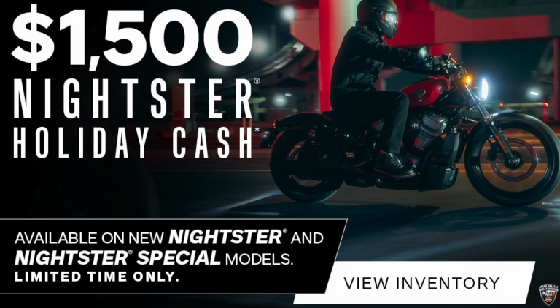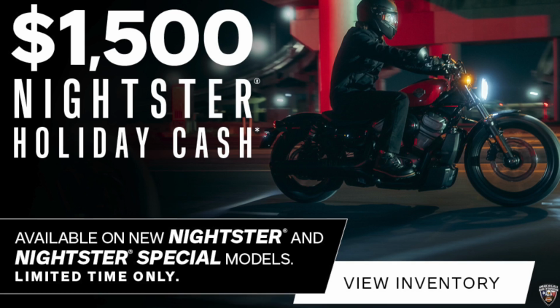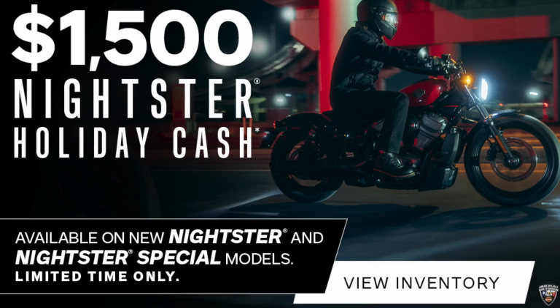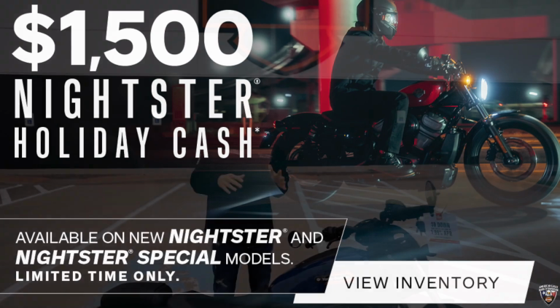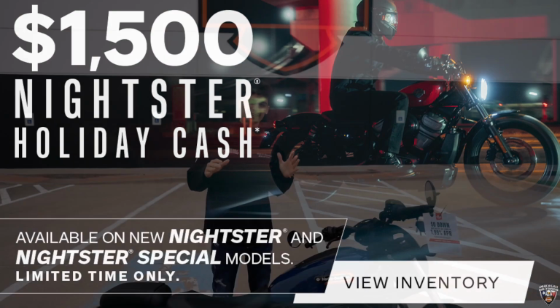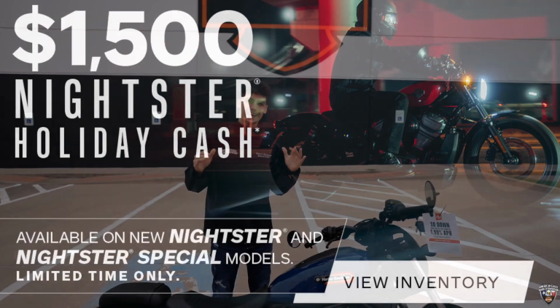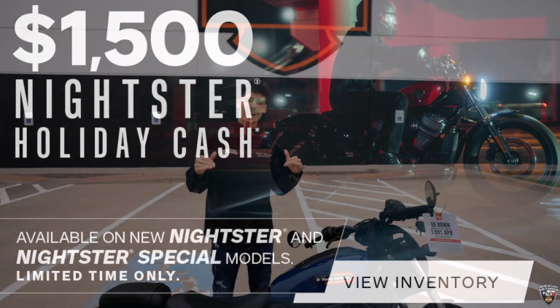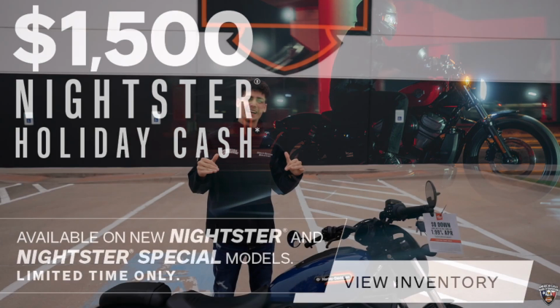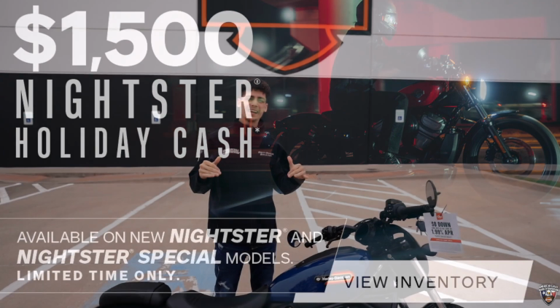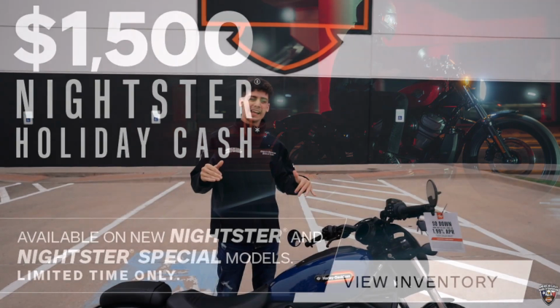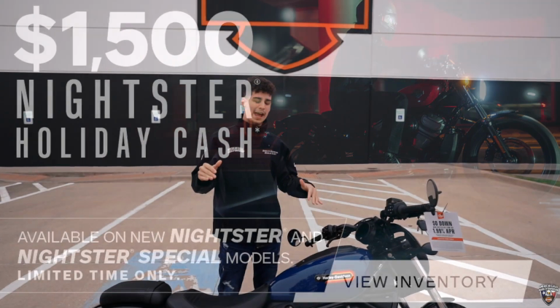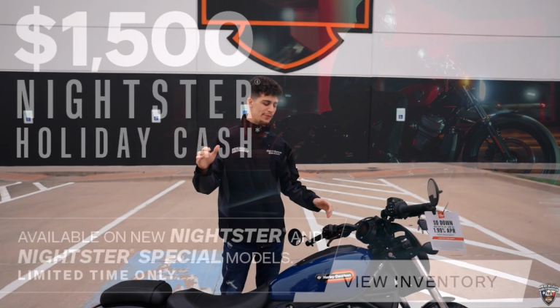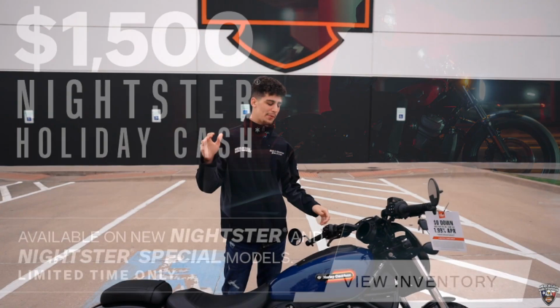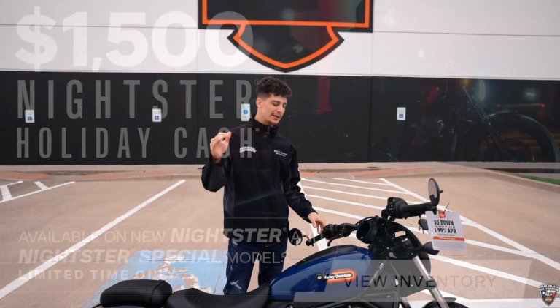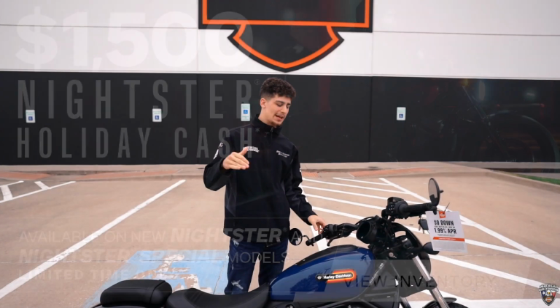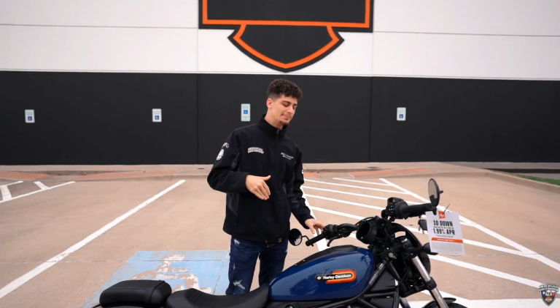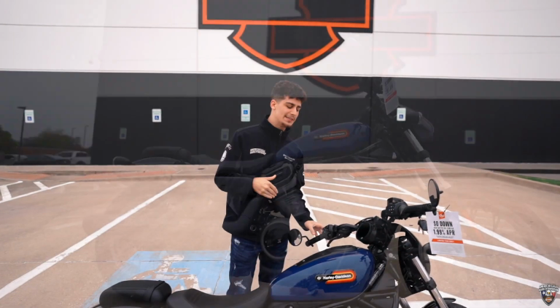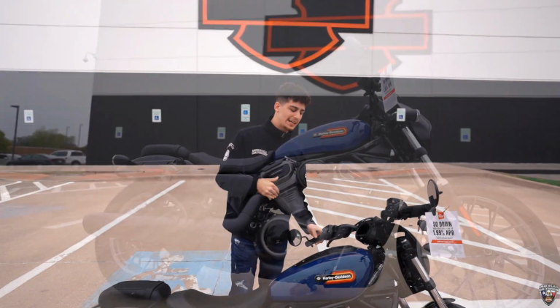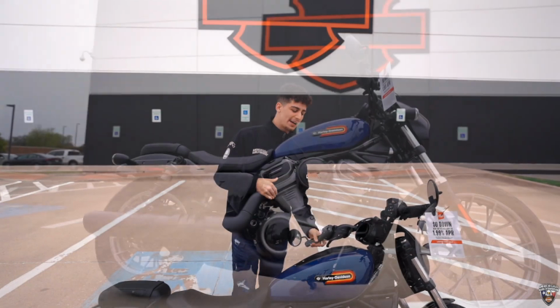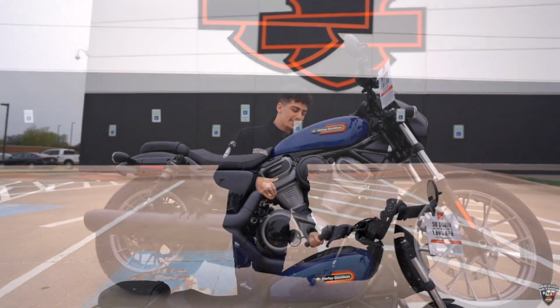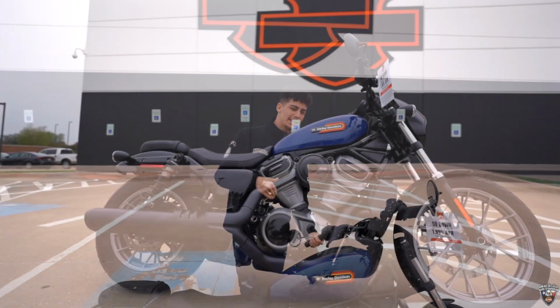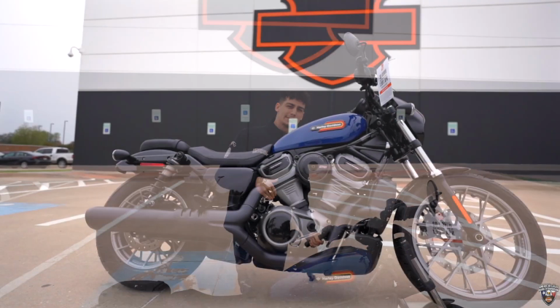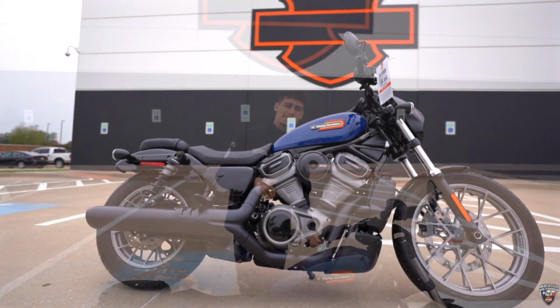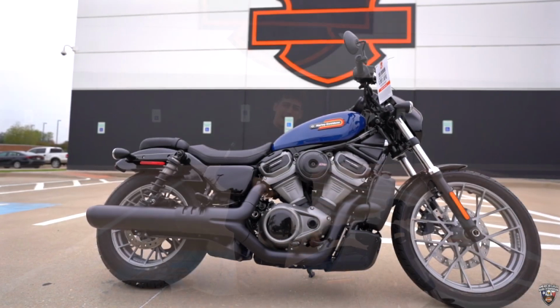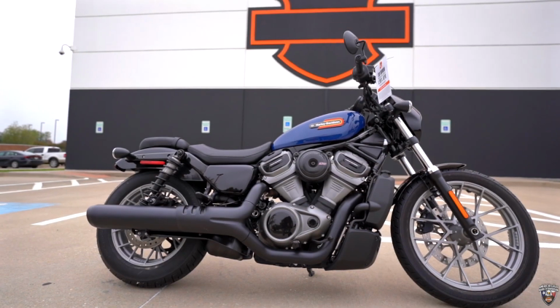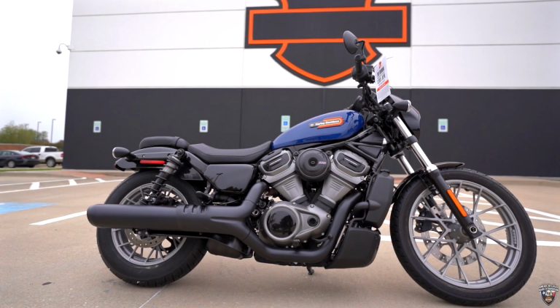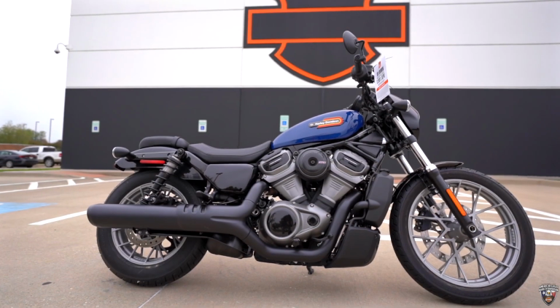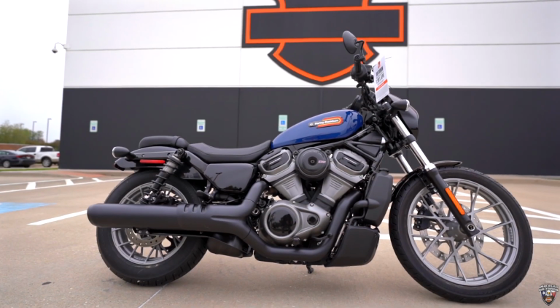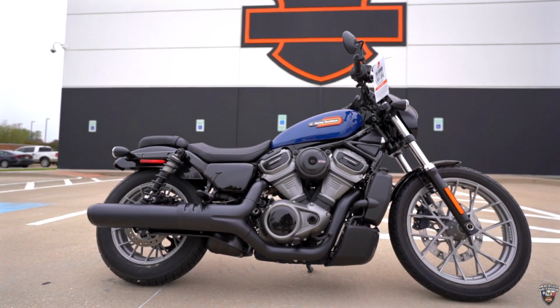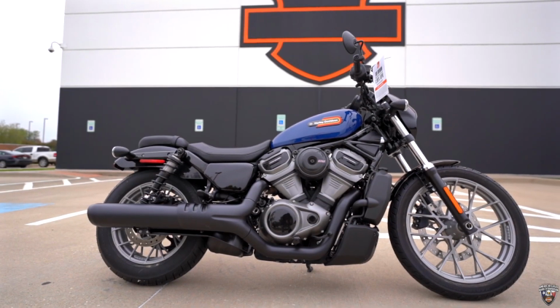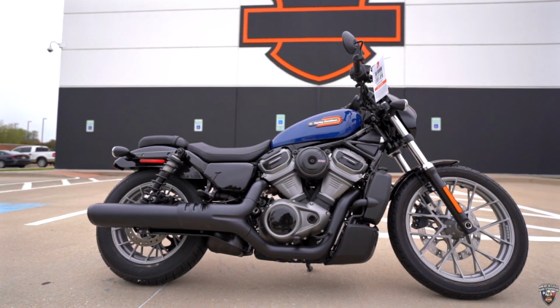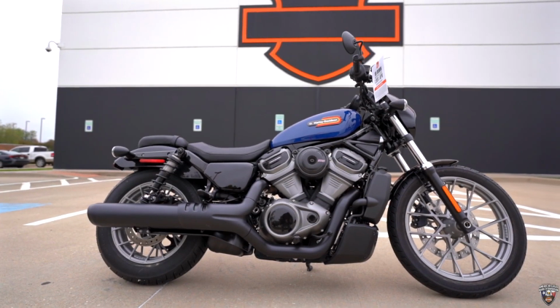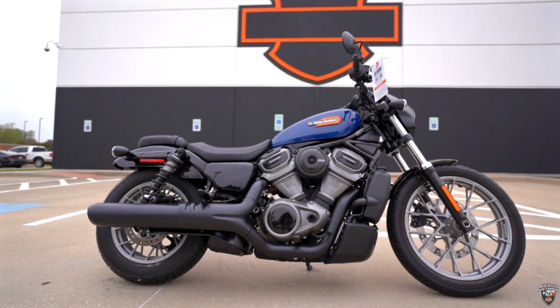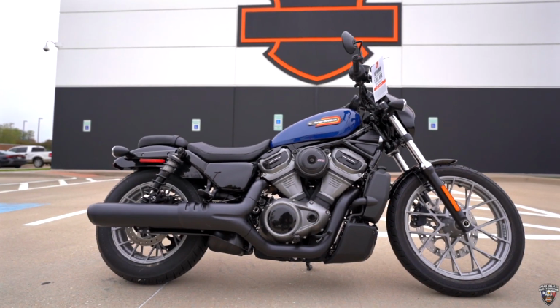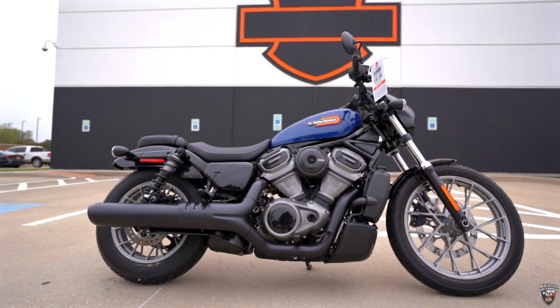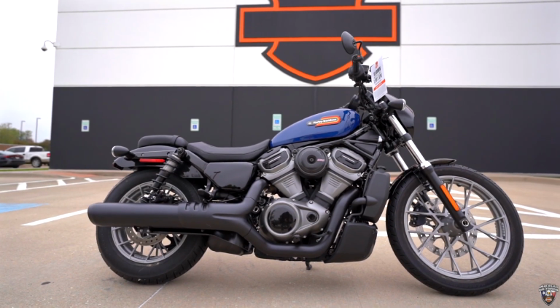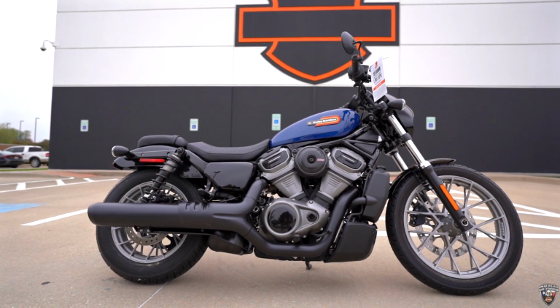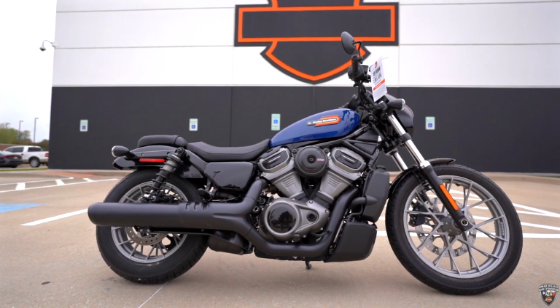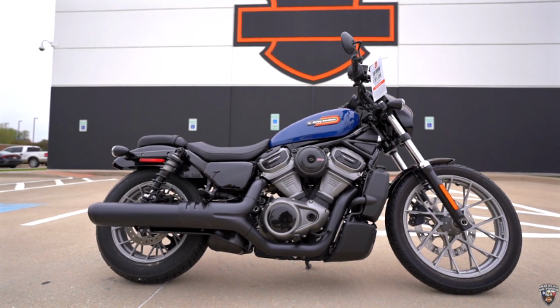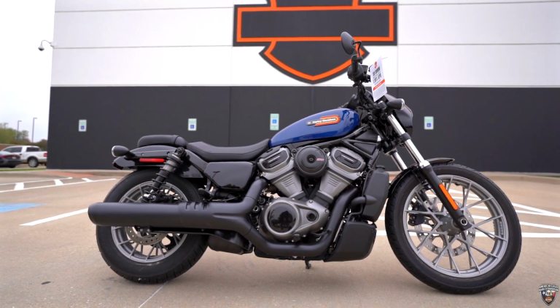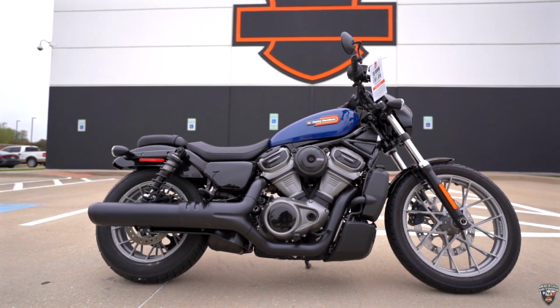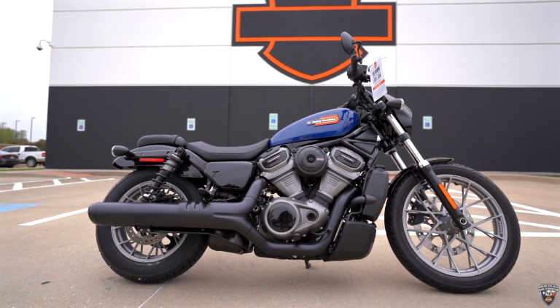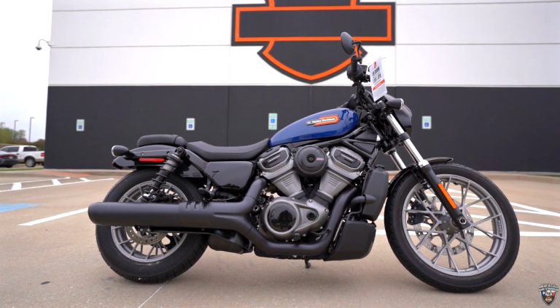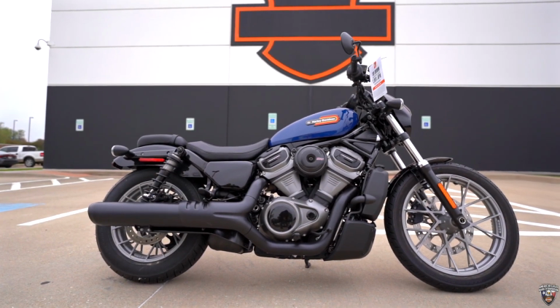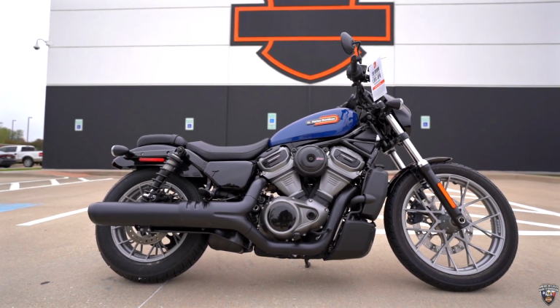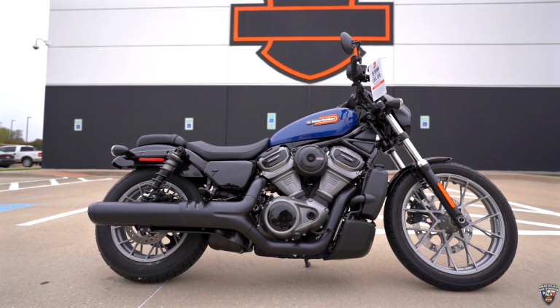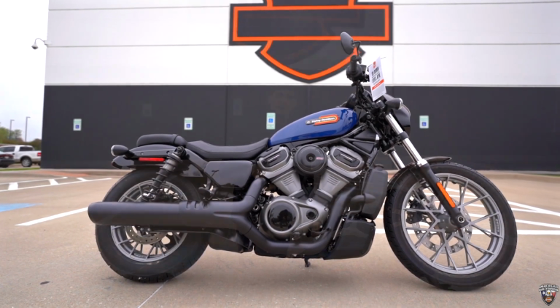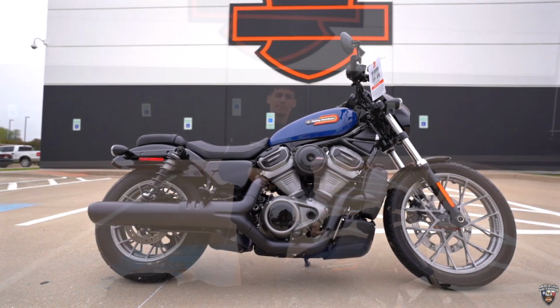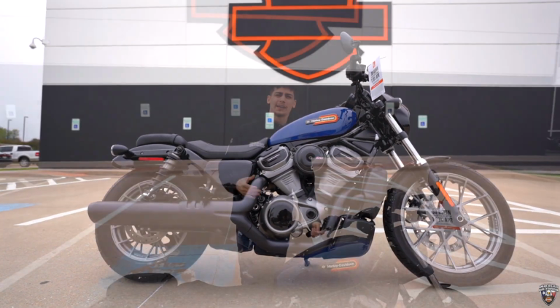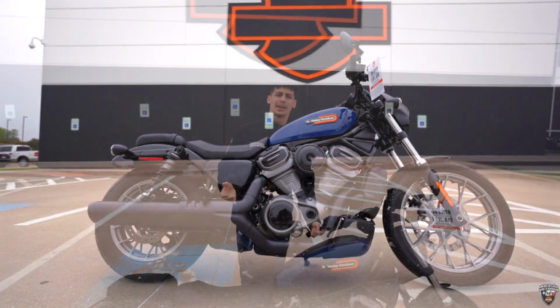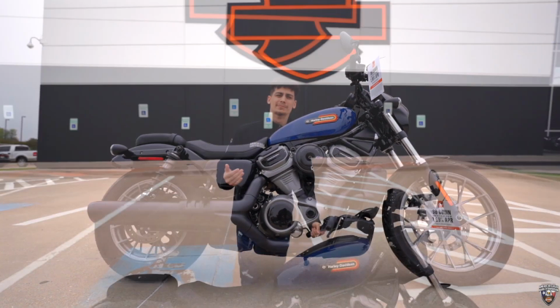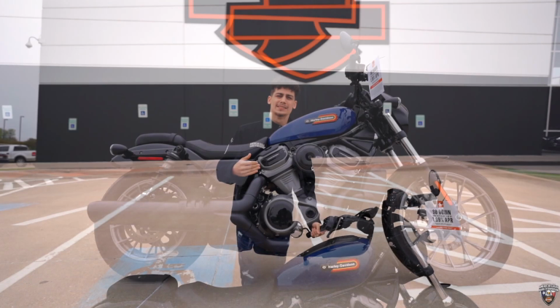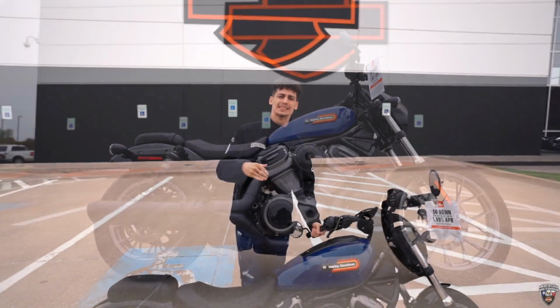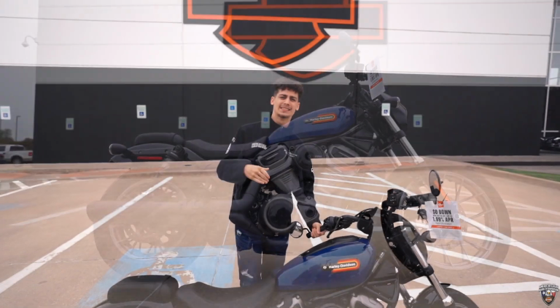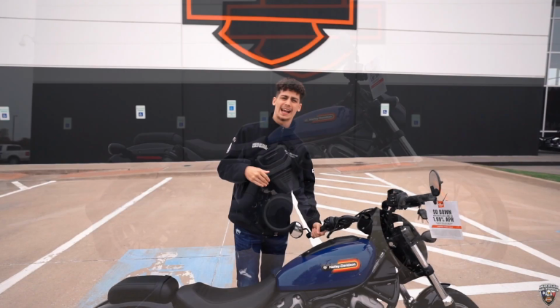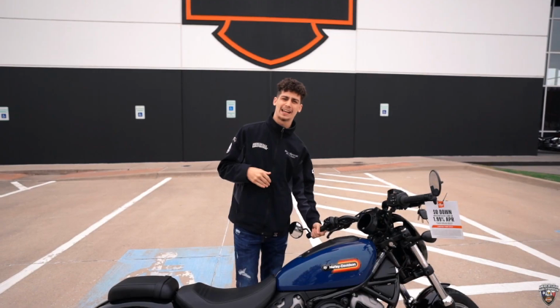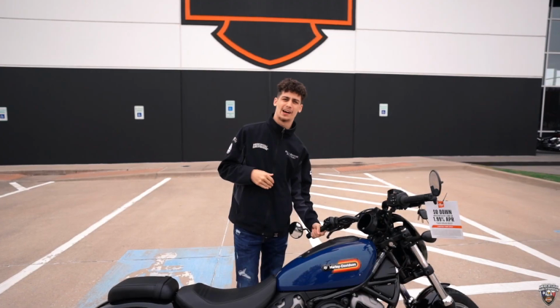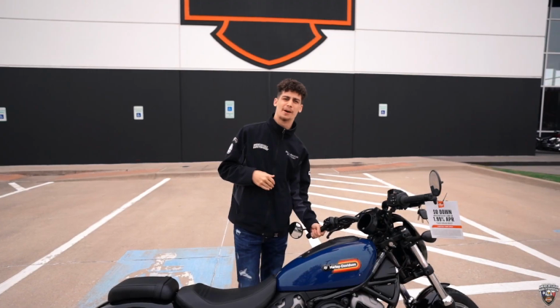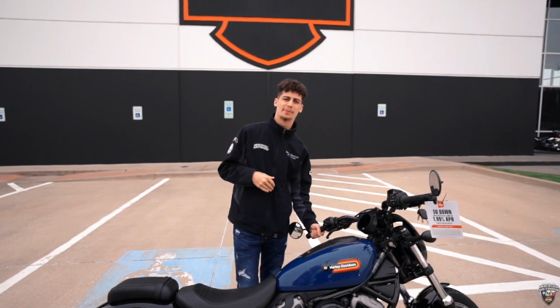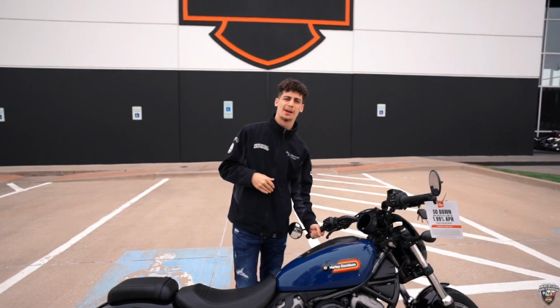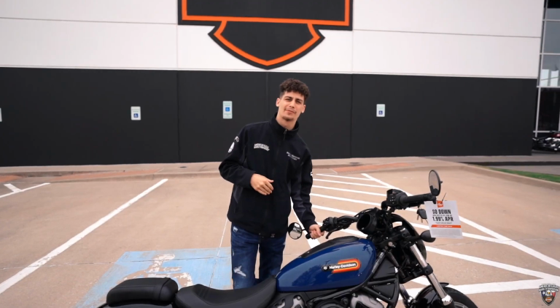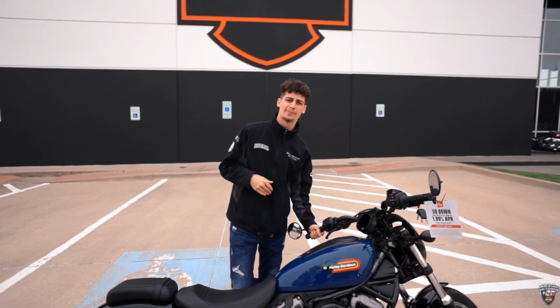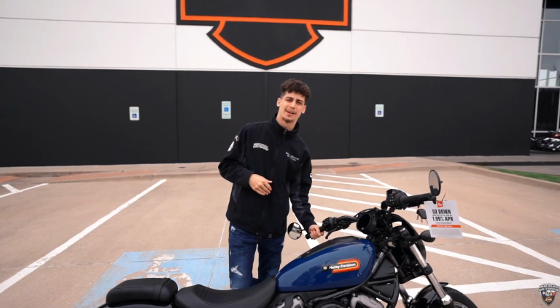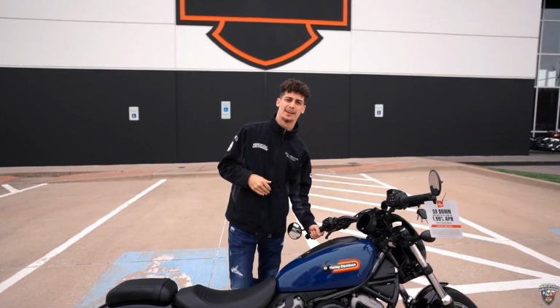Thank y'all again. If you want to come check out this badass bike and all the other ones that we have in our showroom, come see Zach and I'll help you out from there.